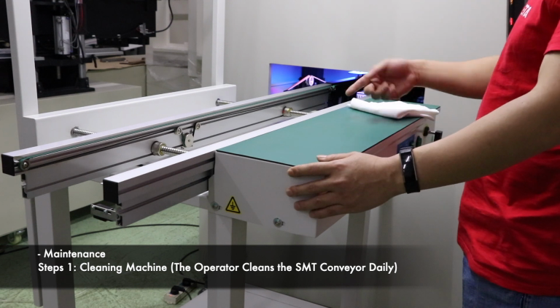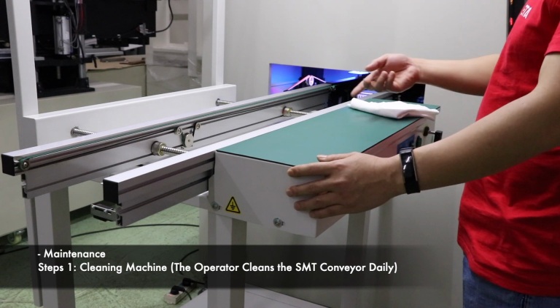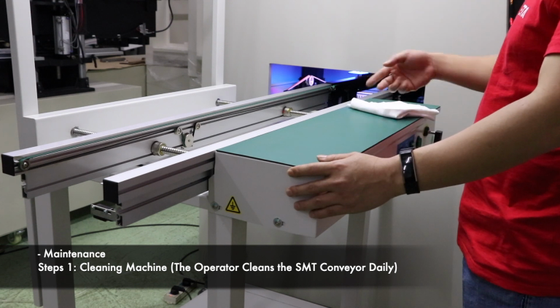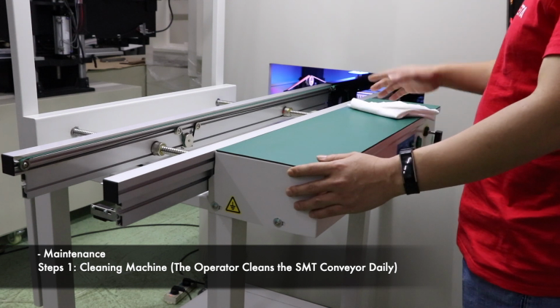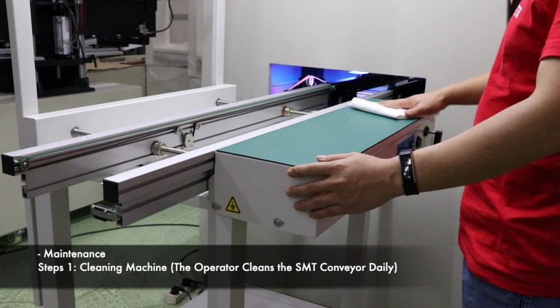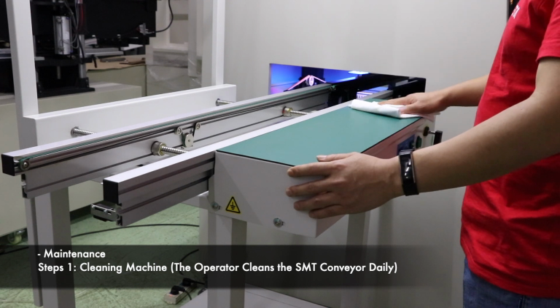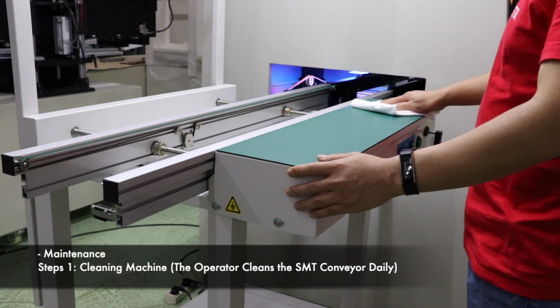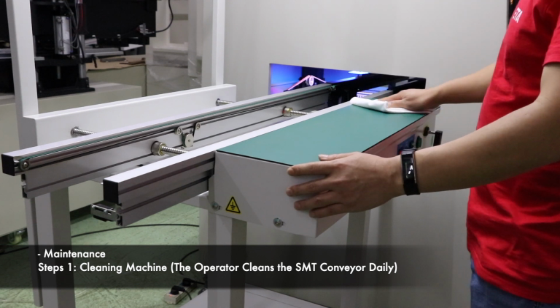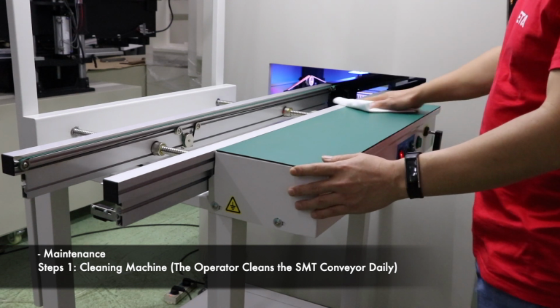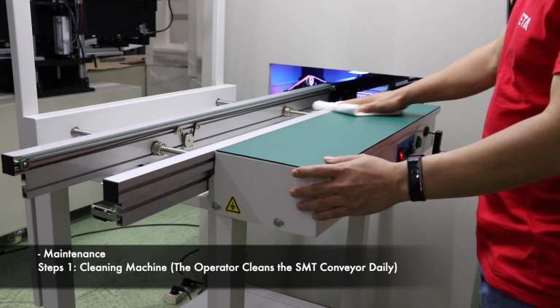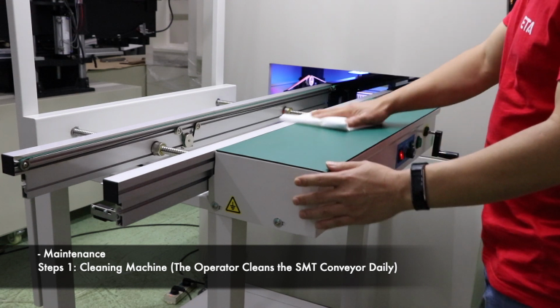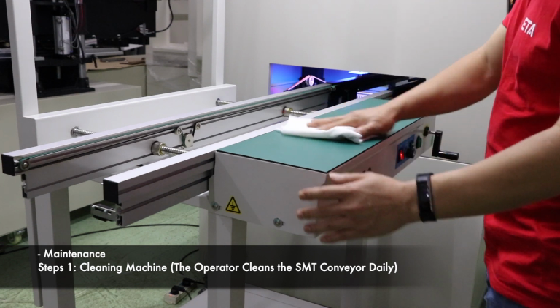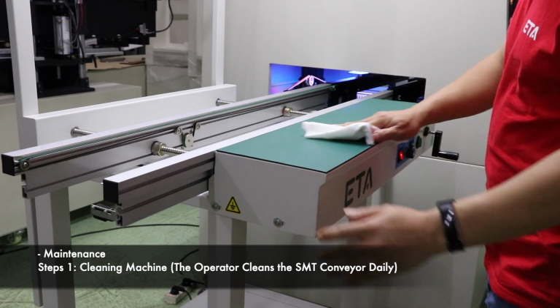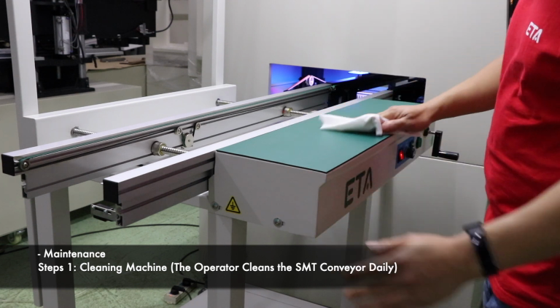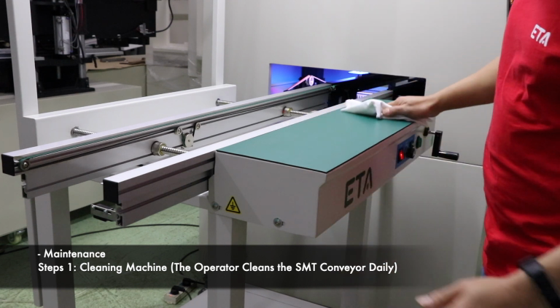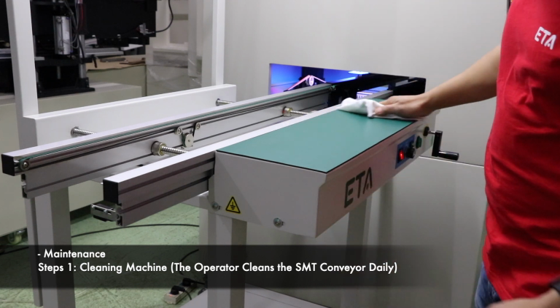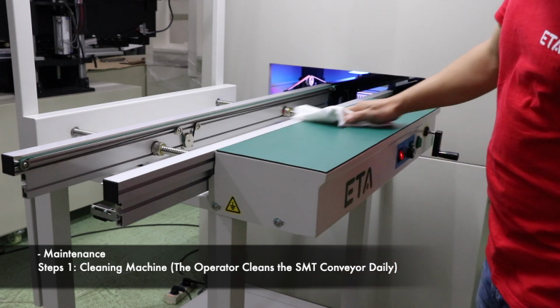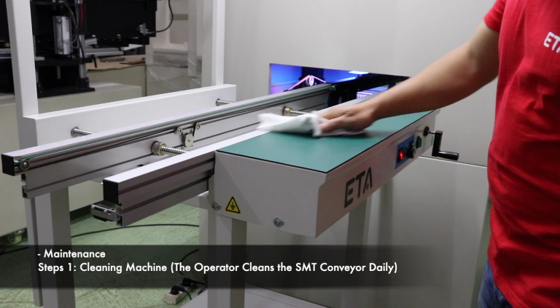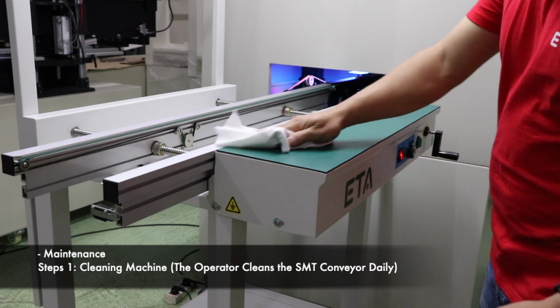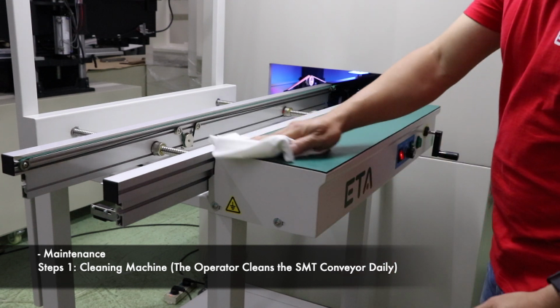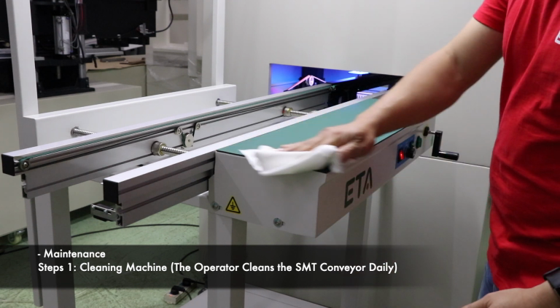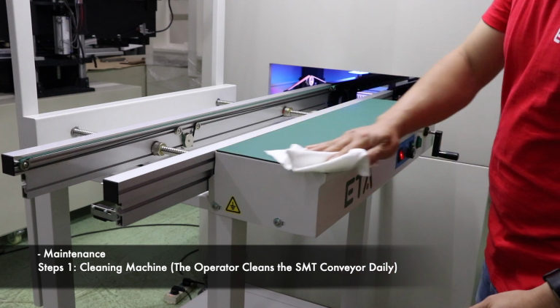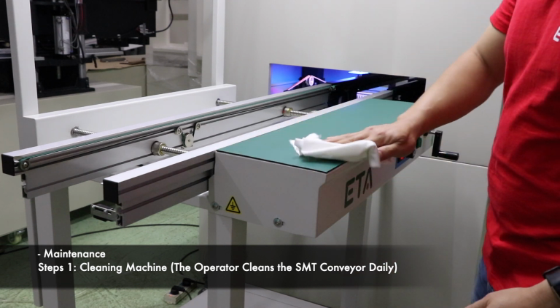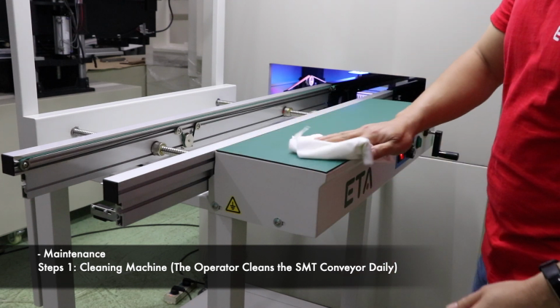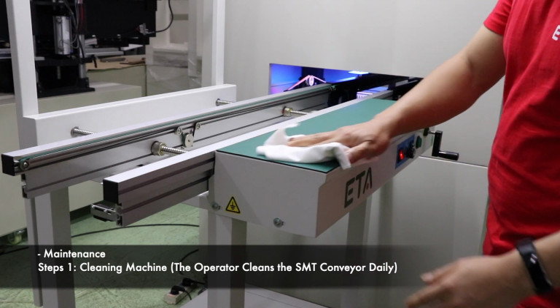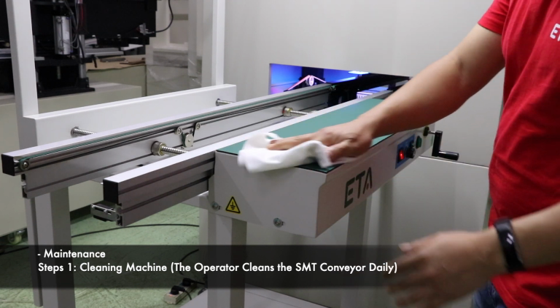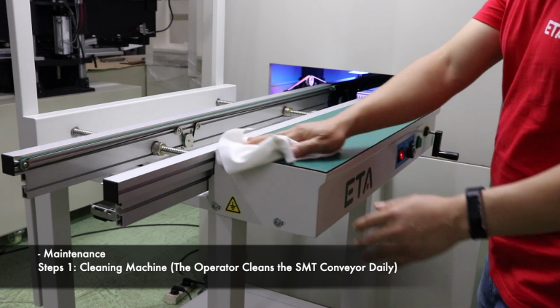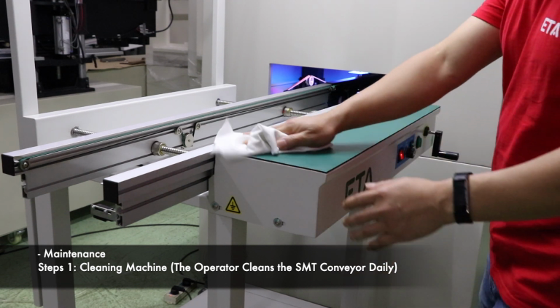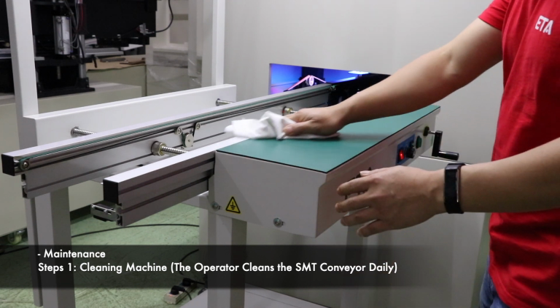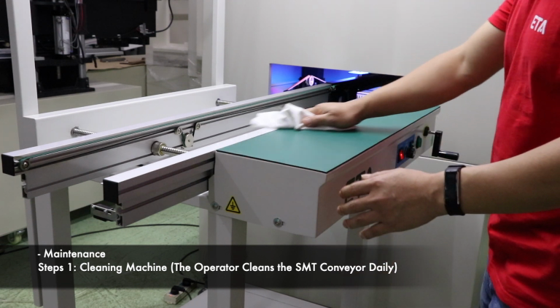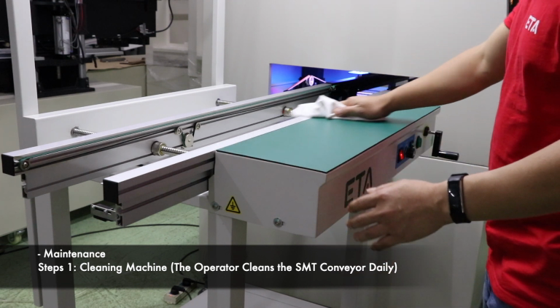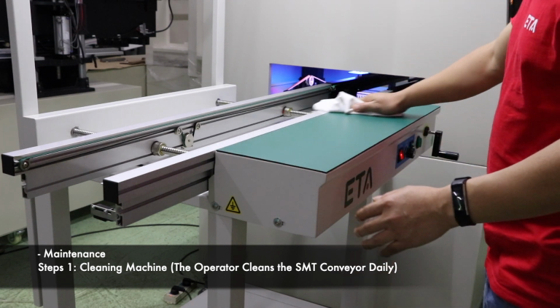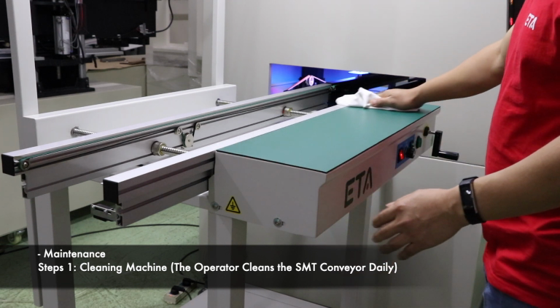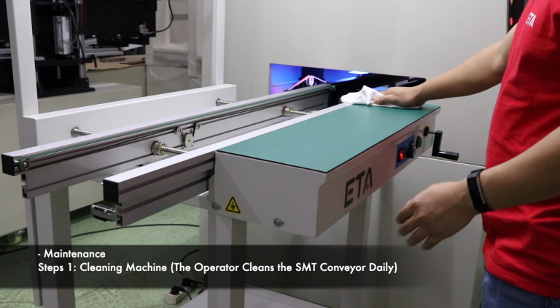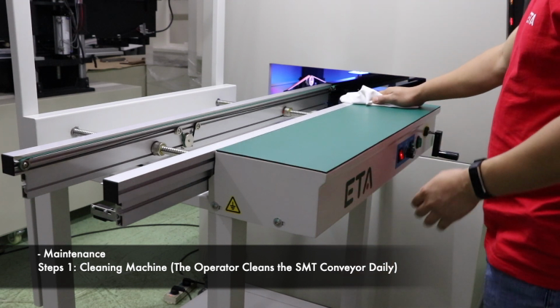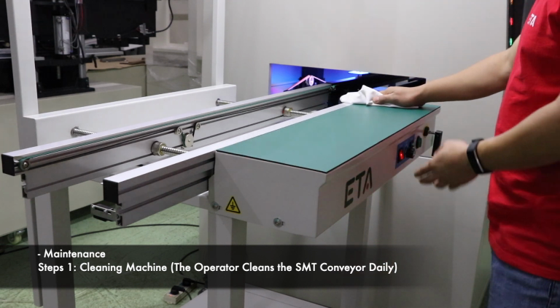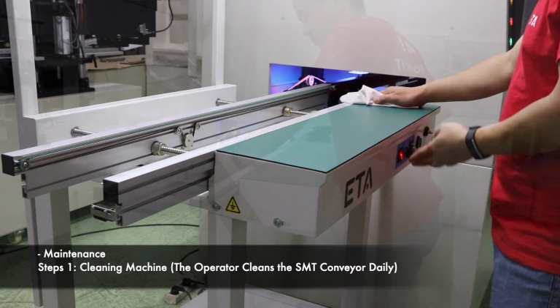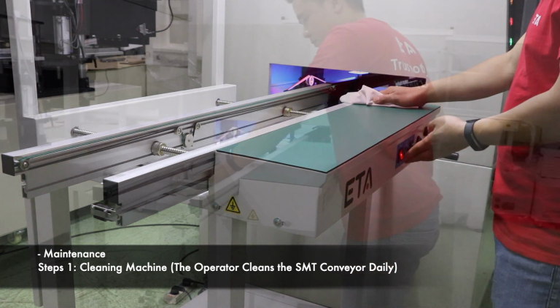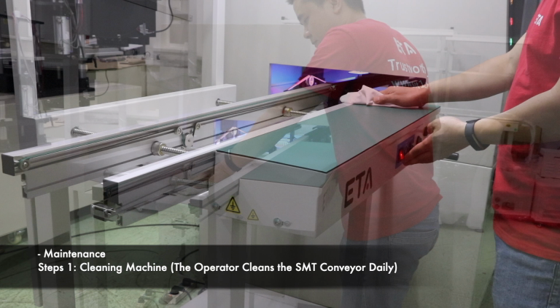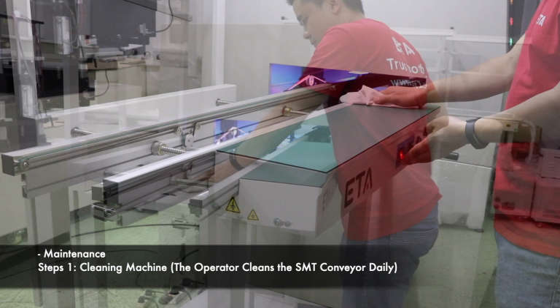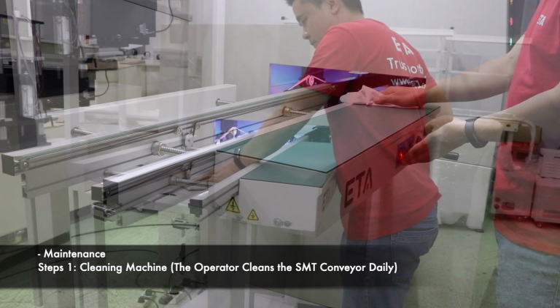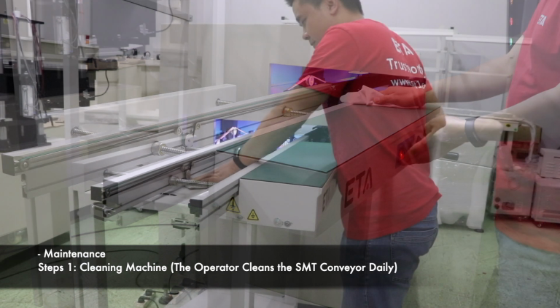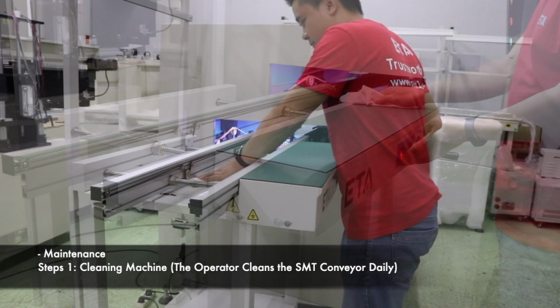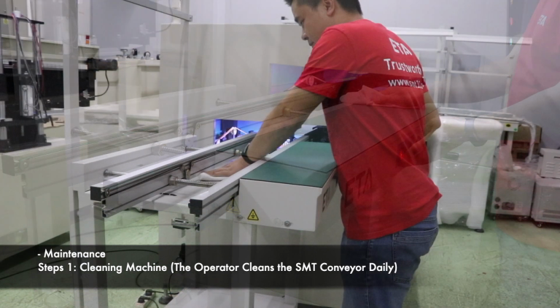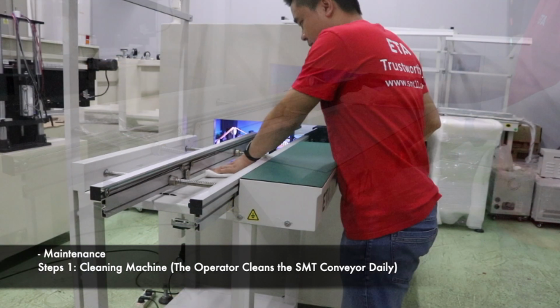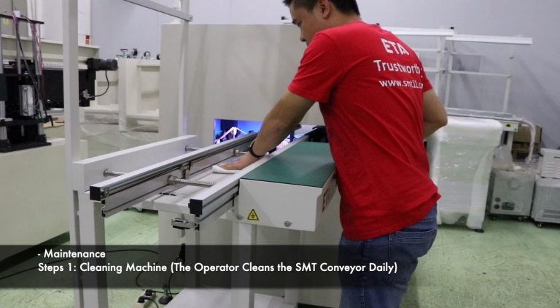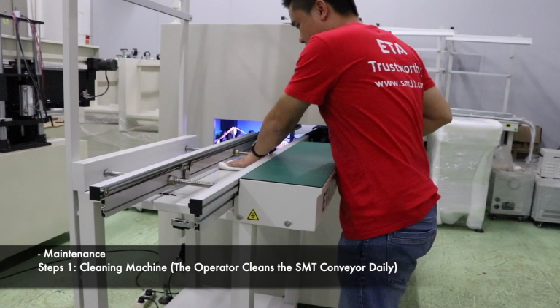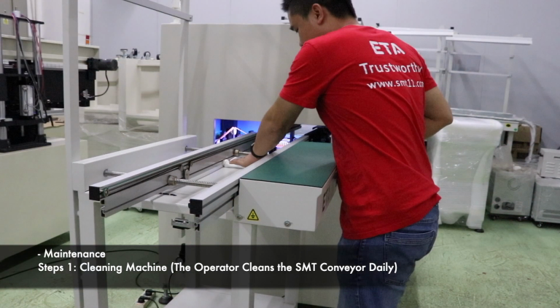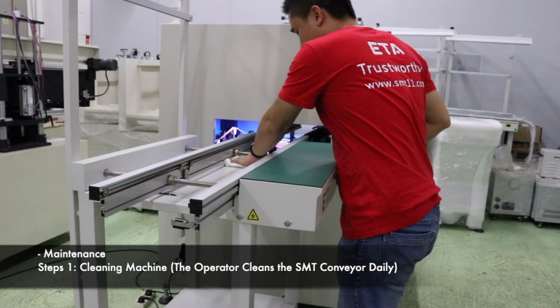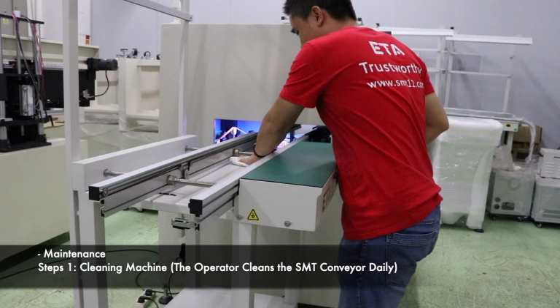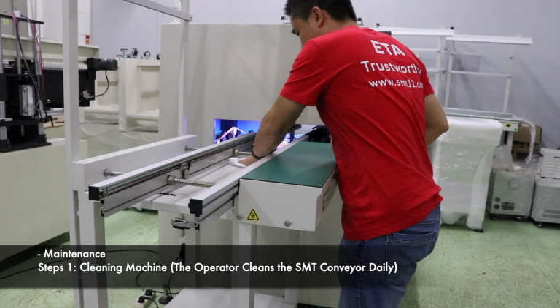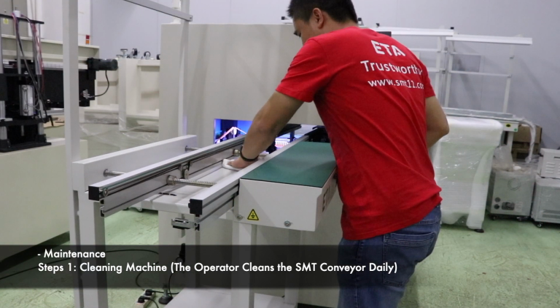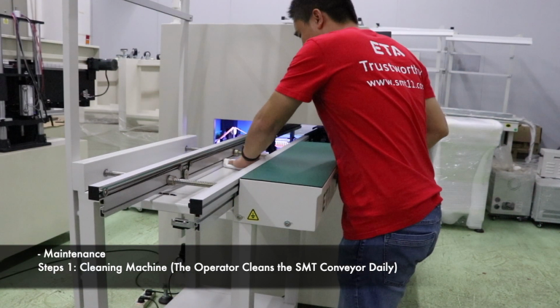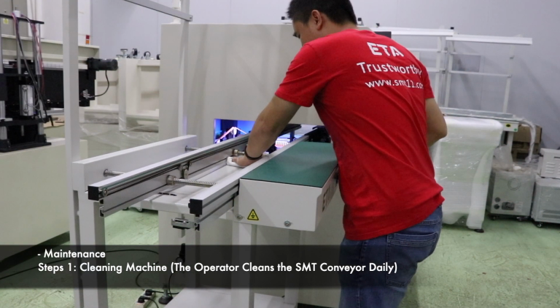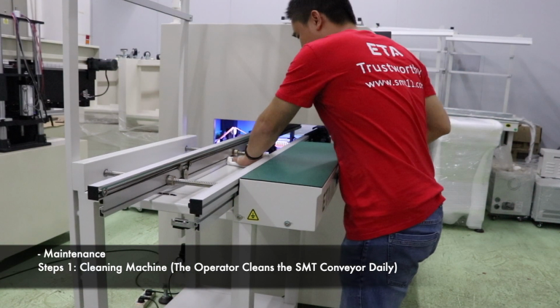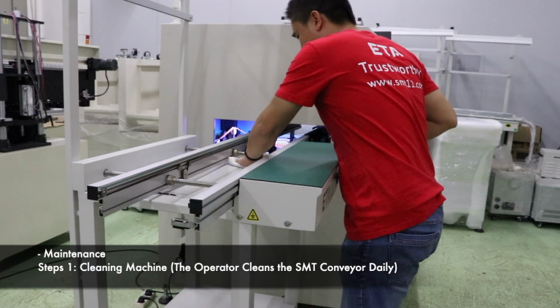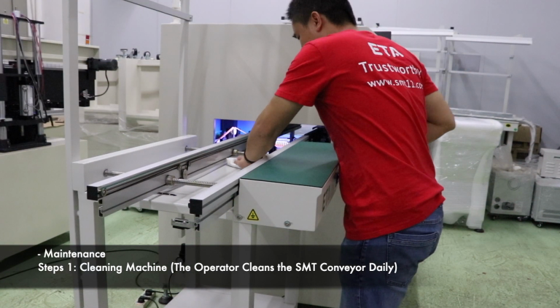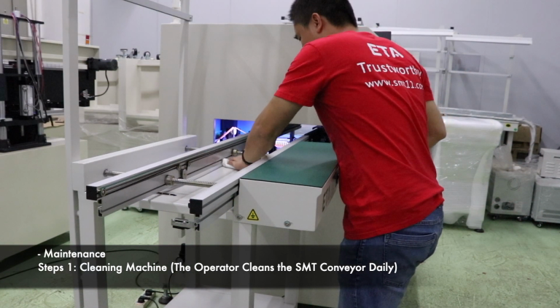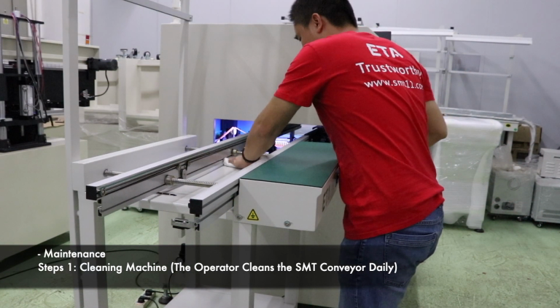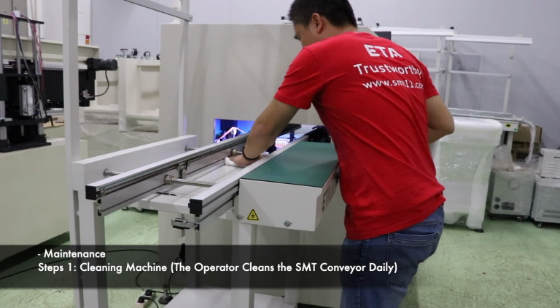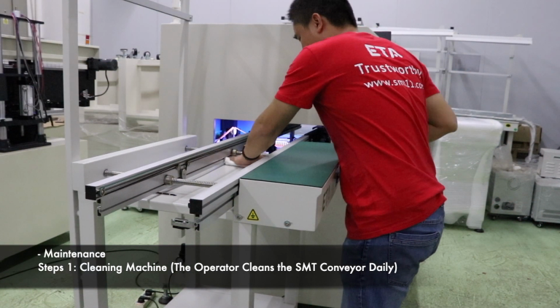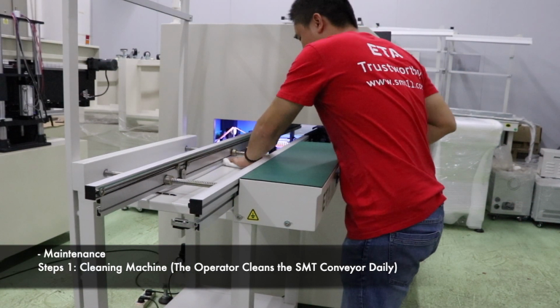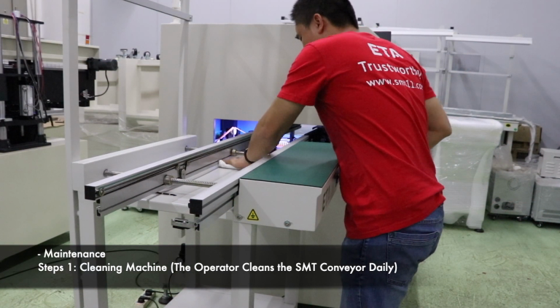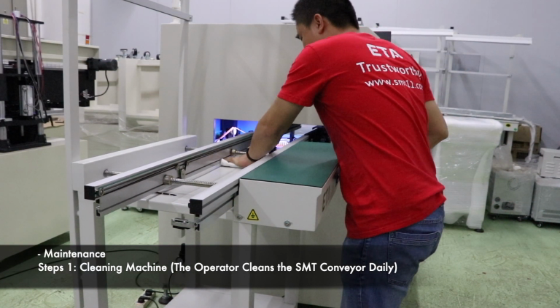Every day maintenance: clean the surface of the machine with a dust-free cloth.